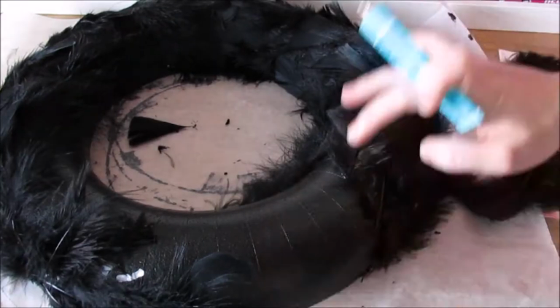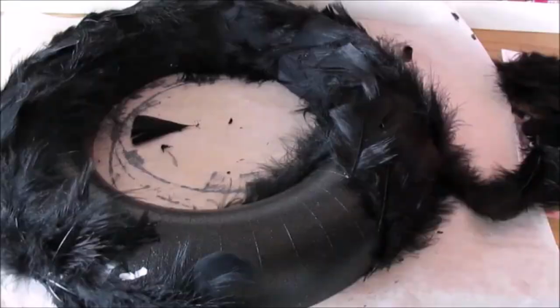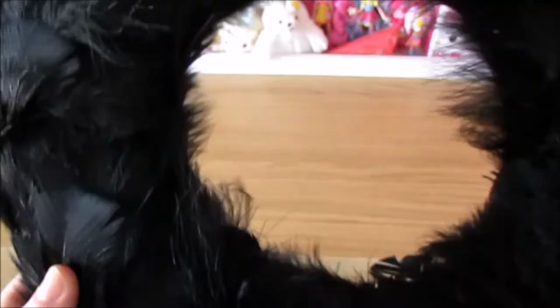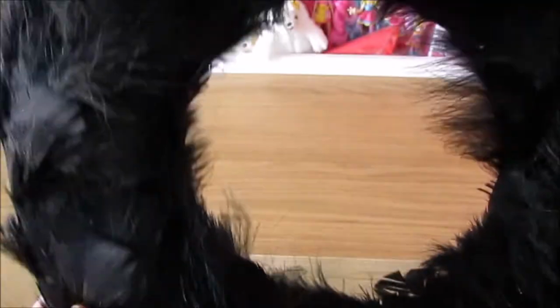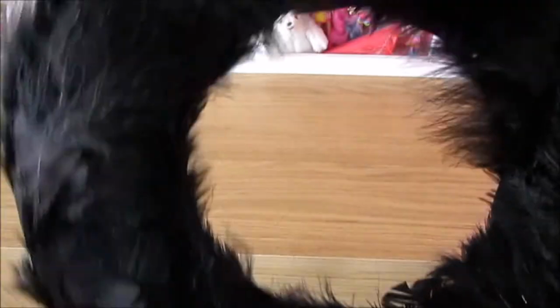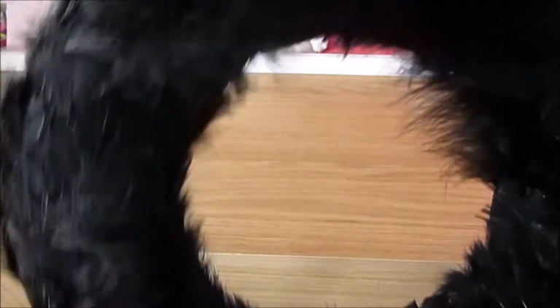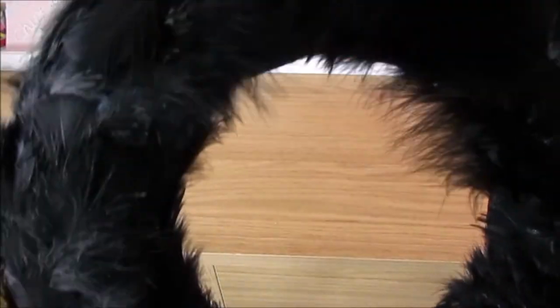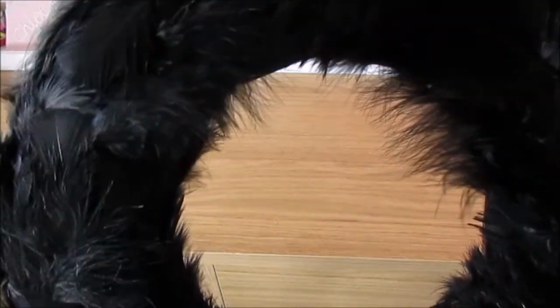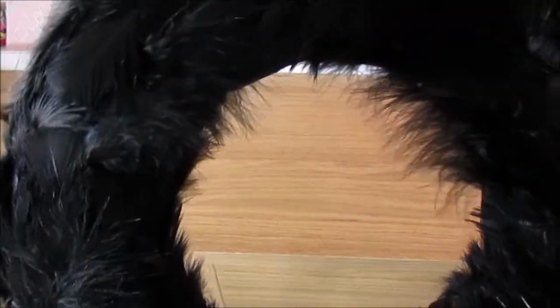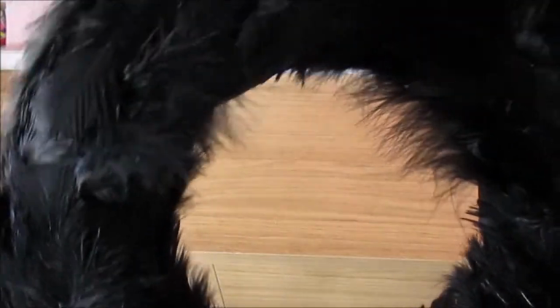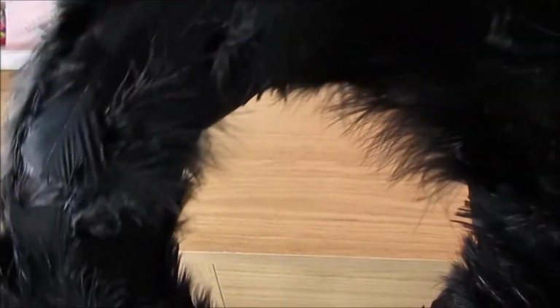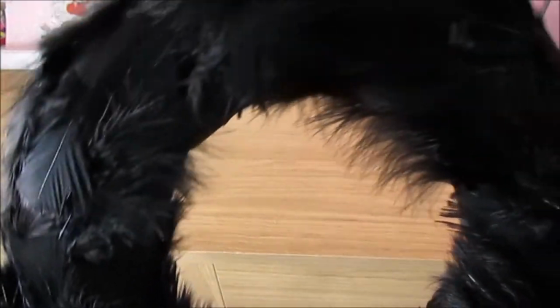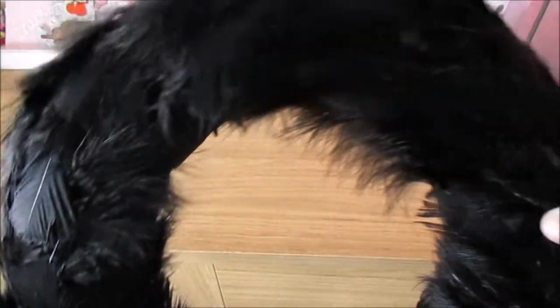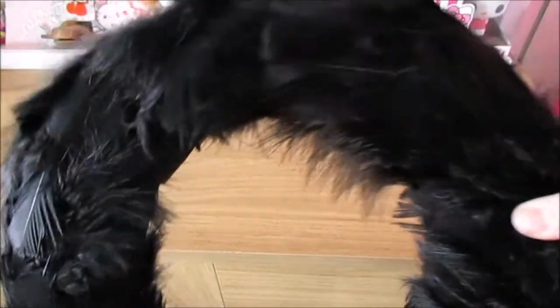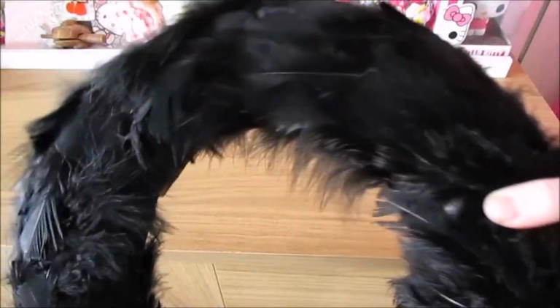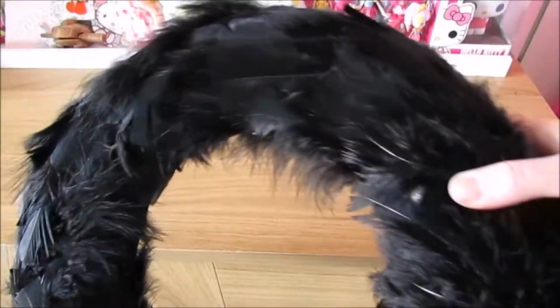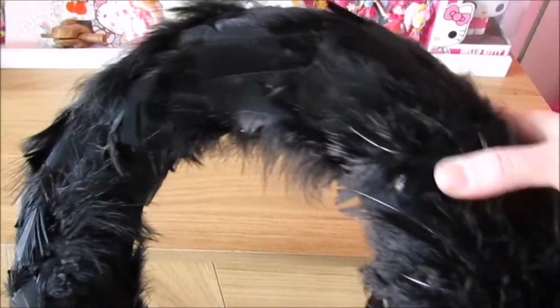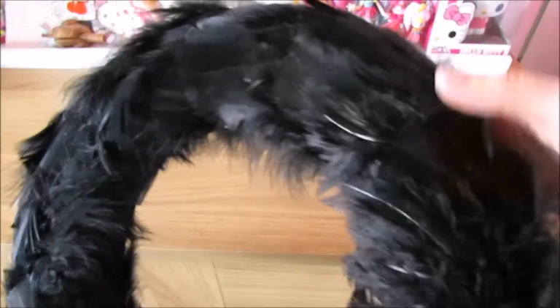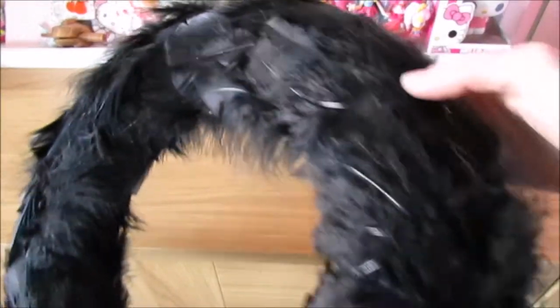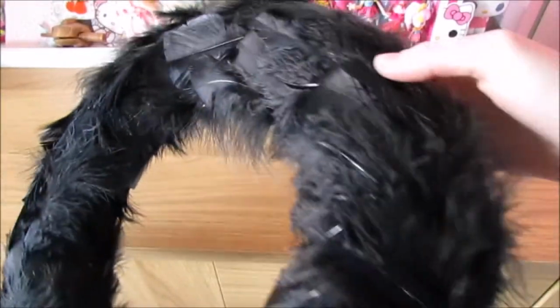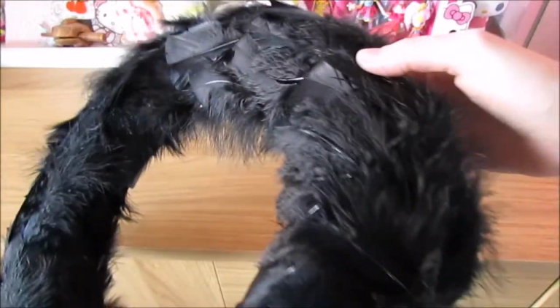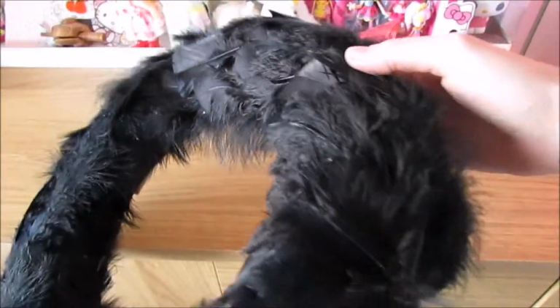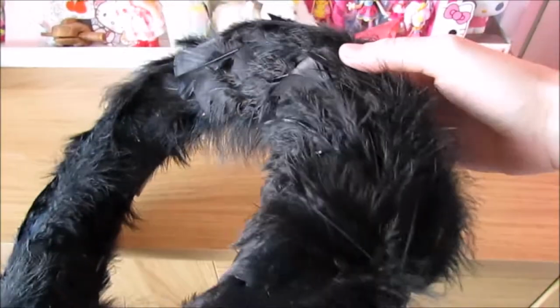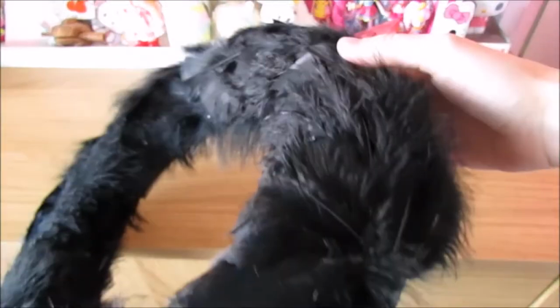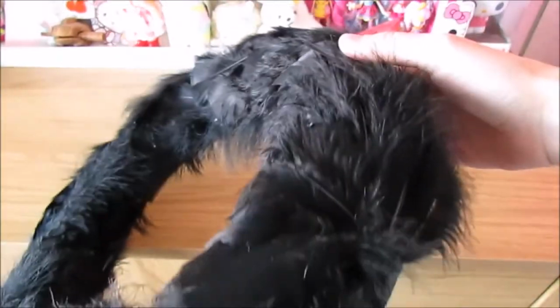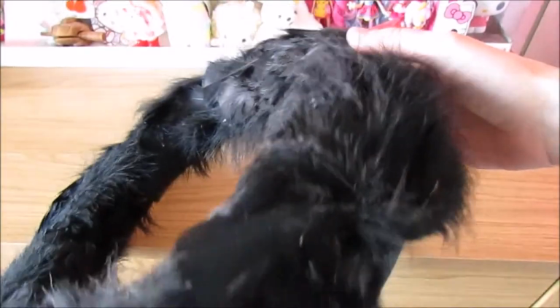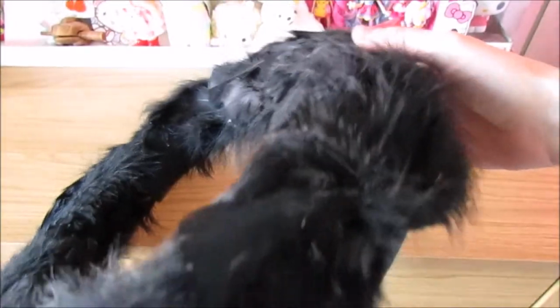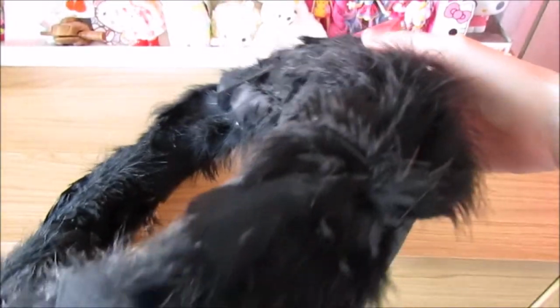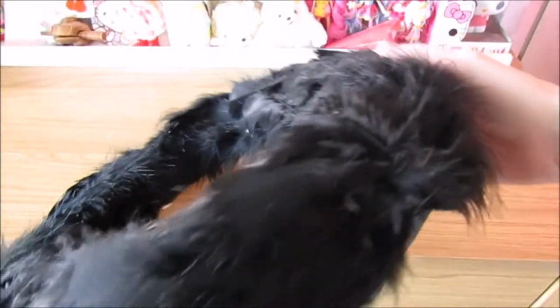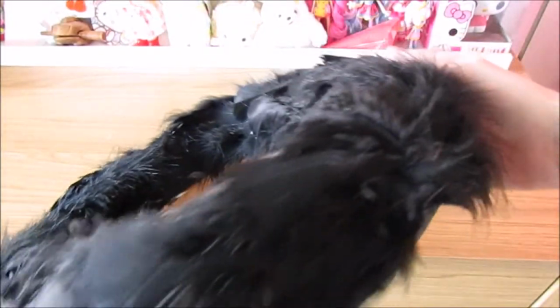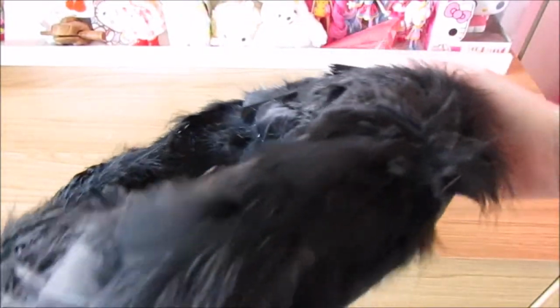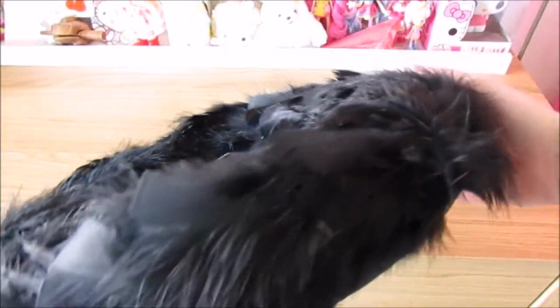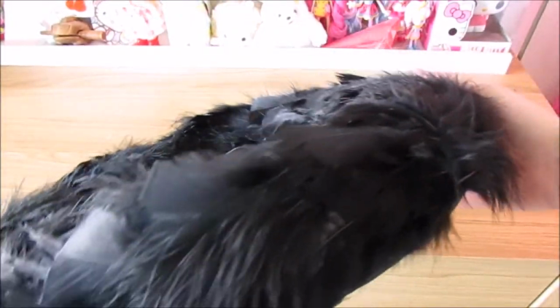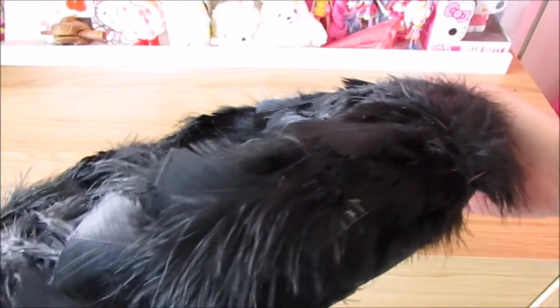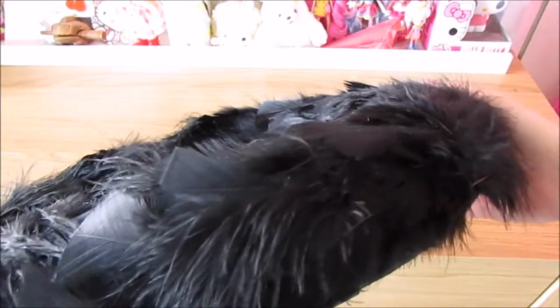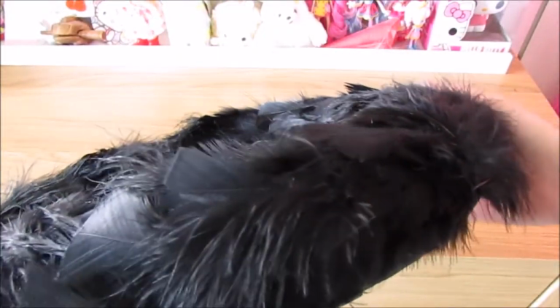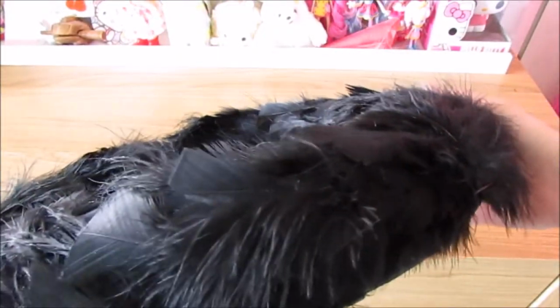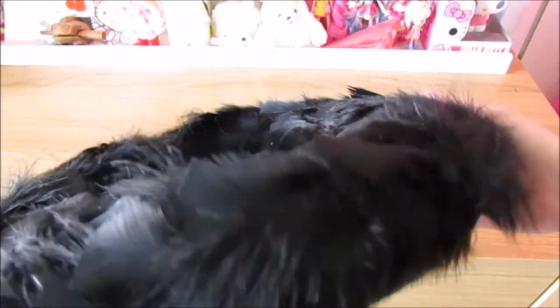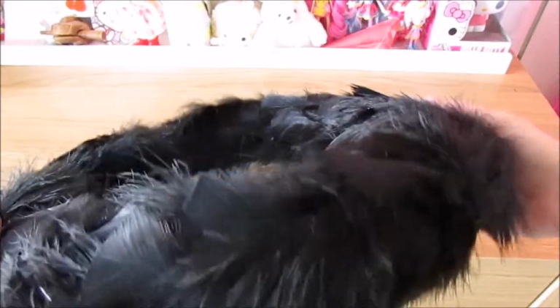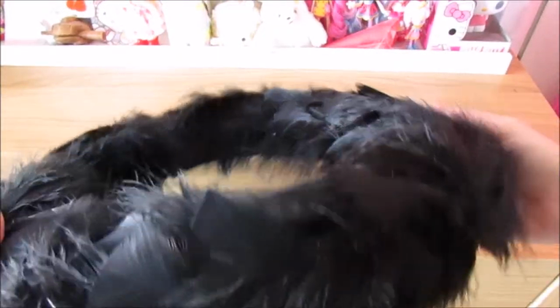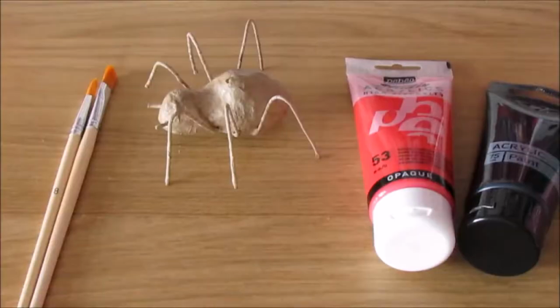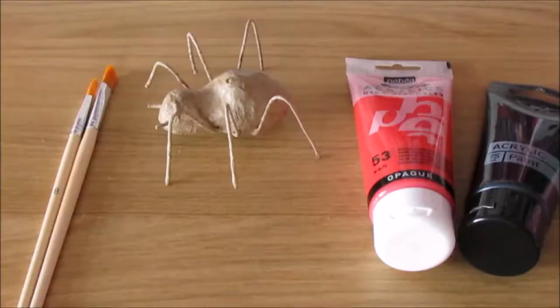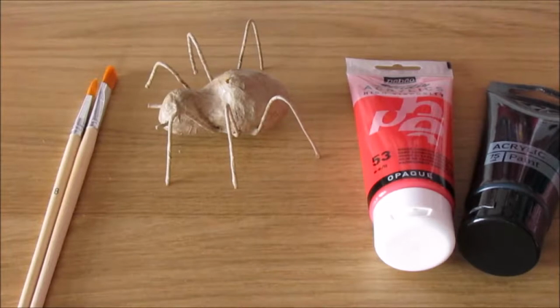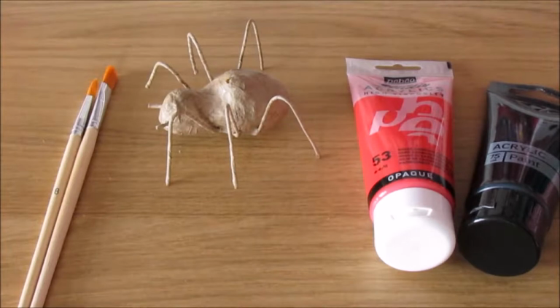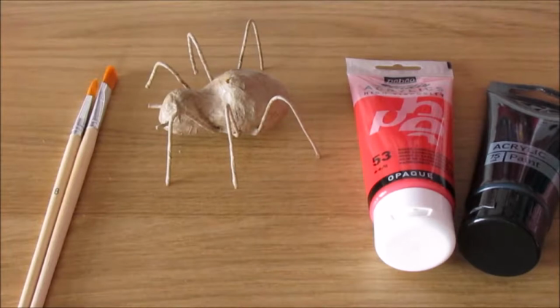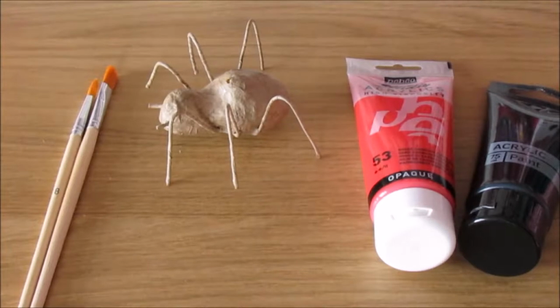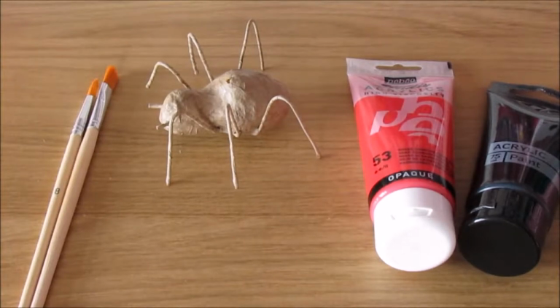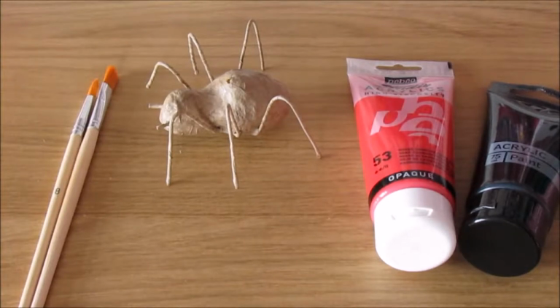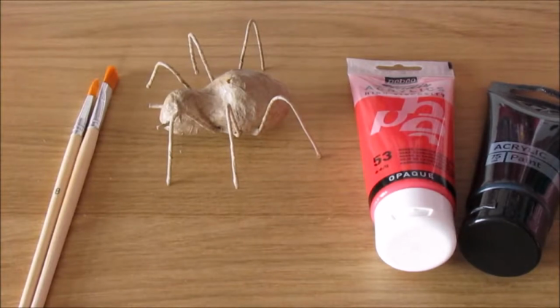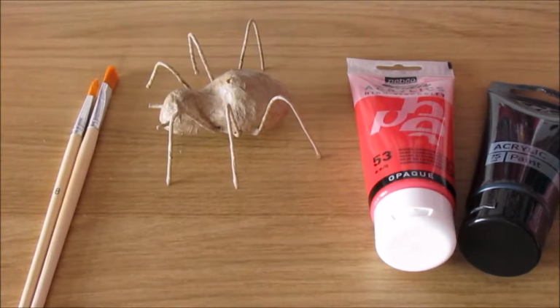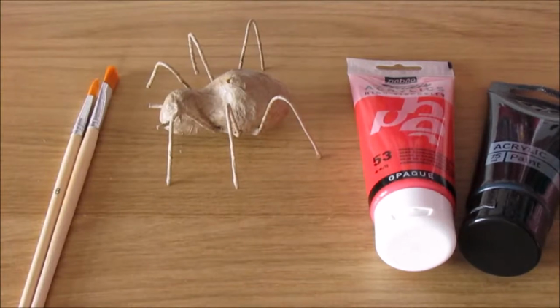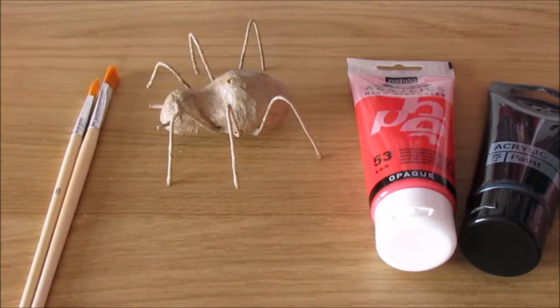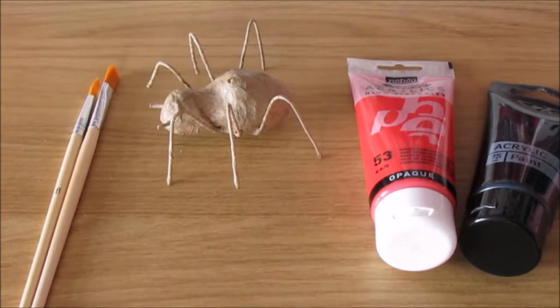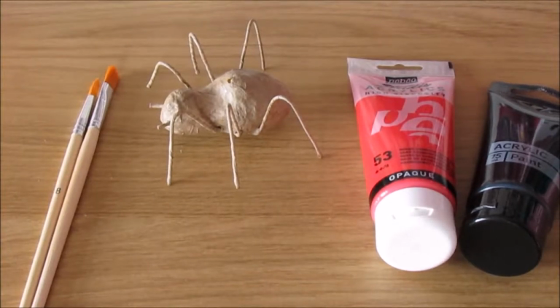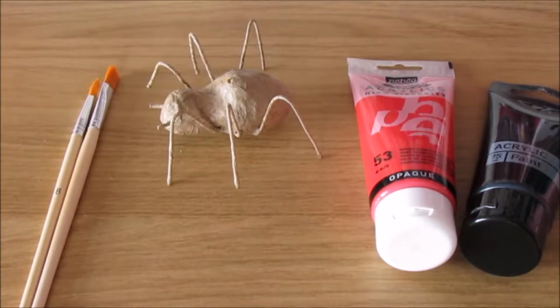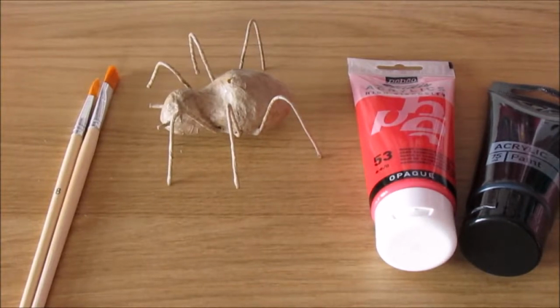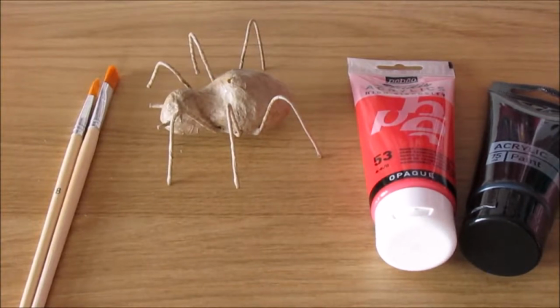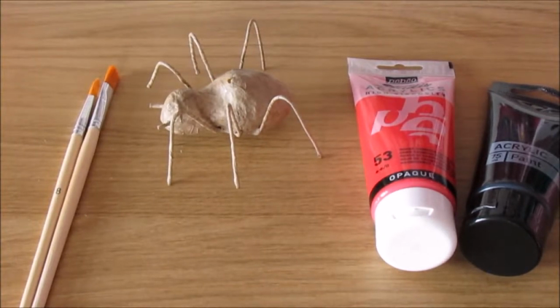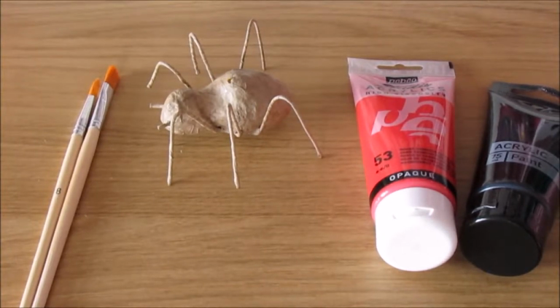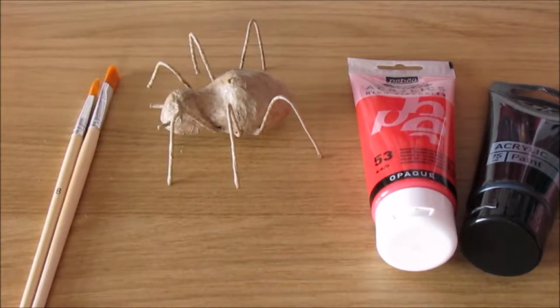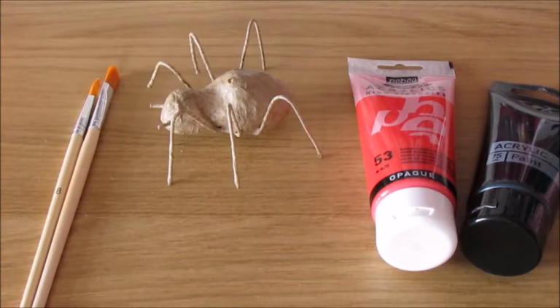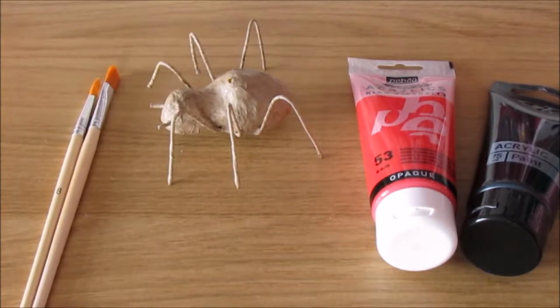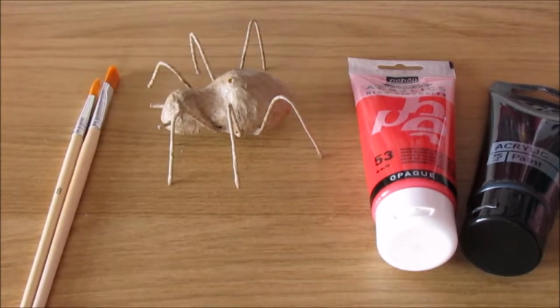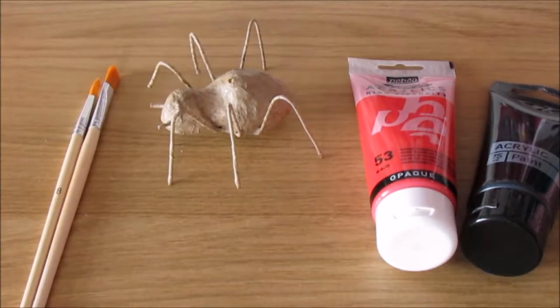And now your ring should look like this. Next you will need your paint brushes, your spider and your paint.